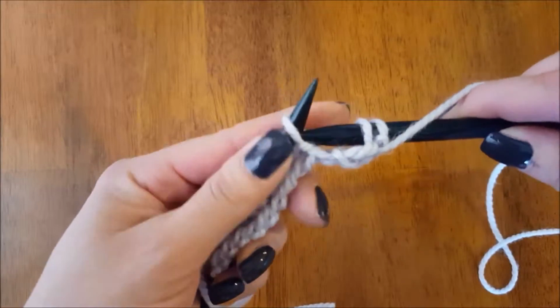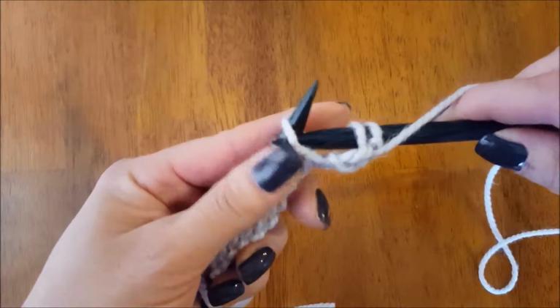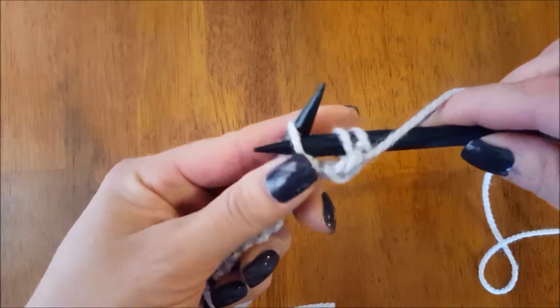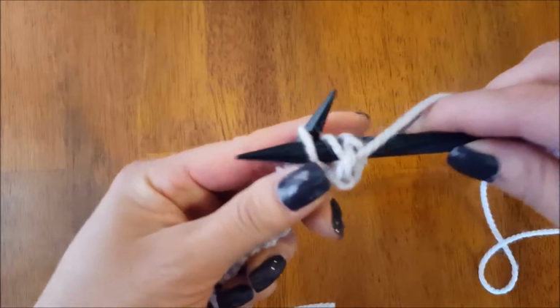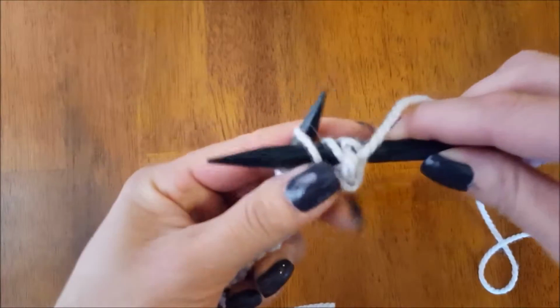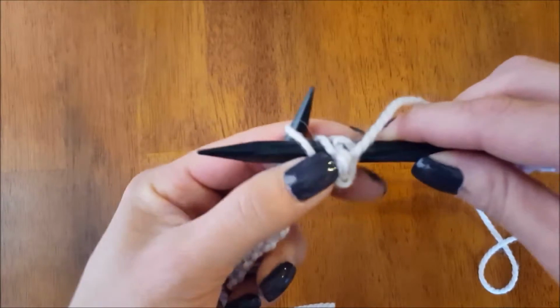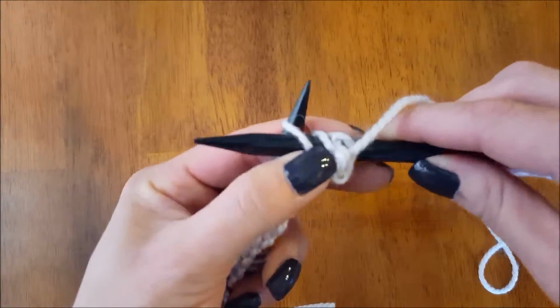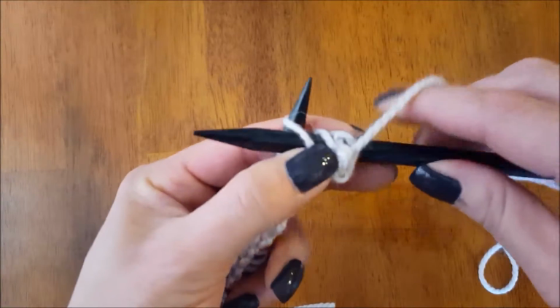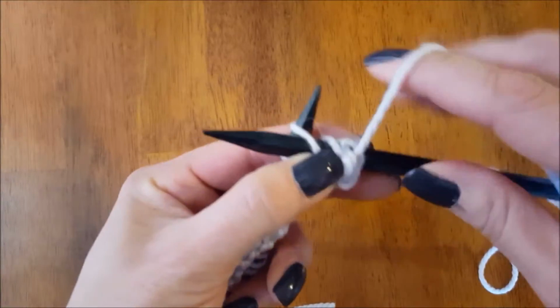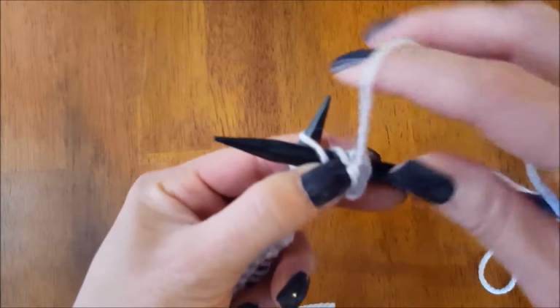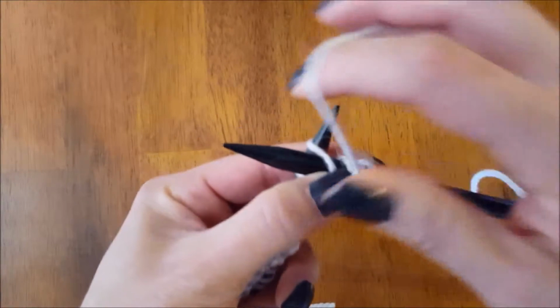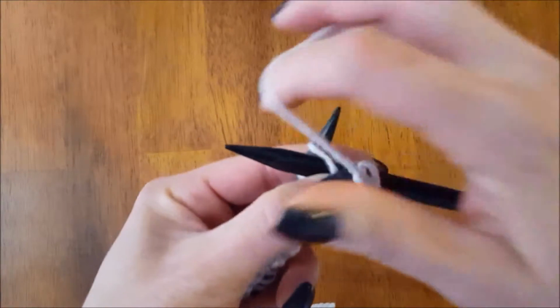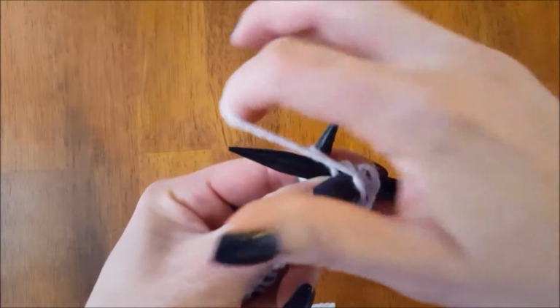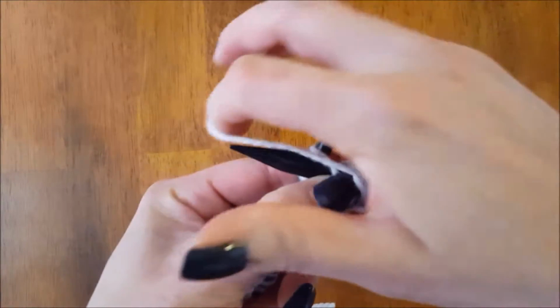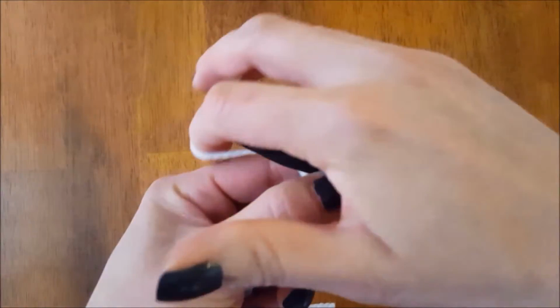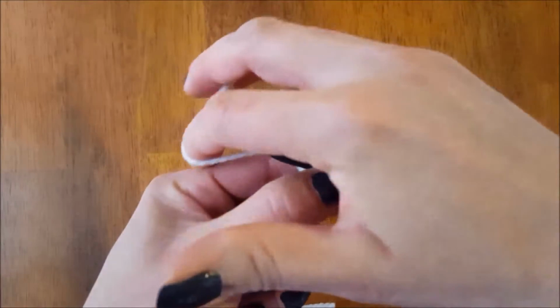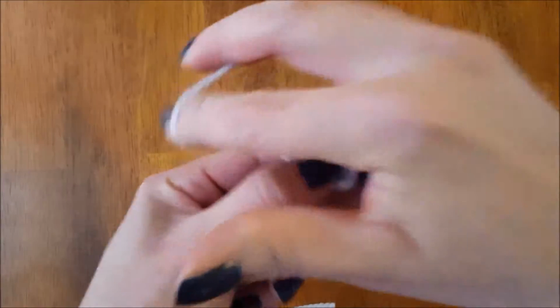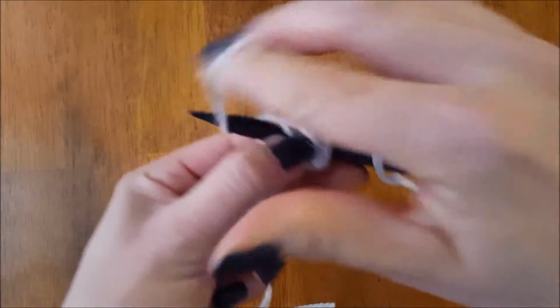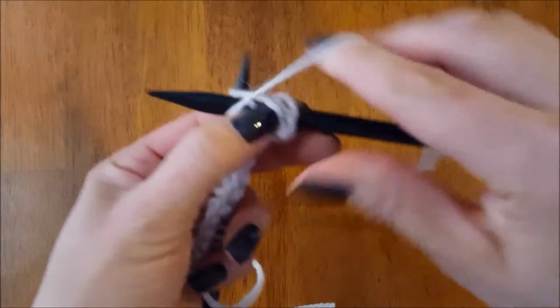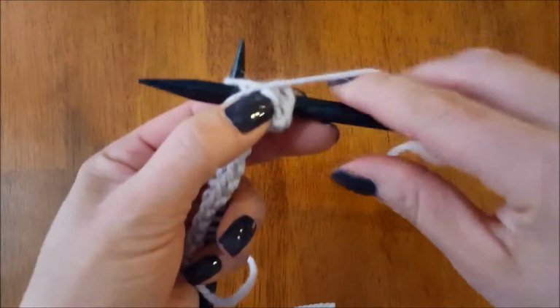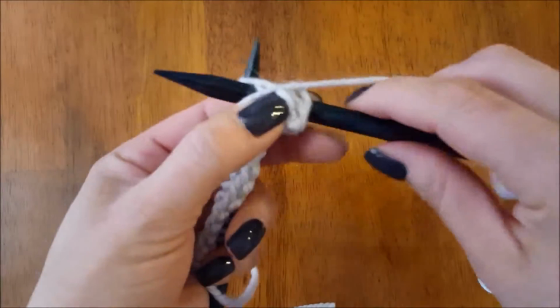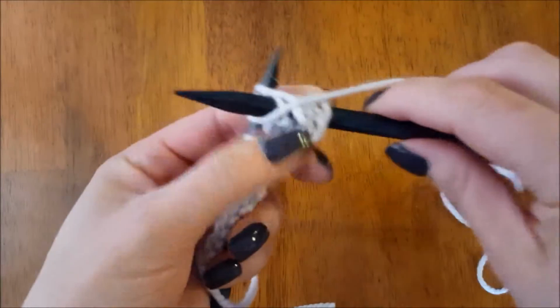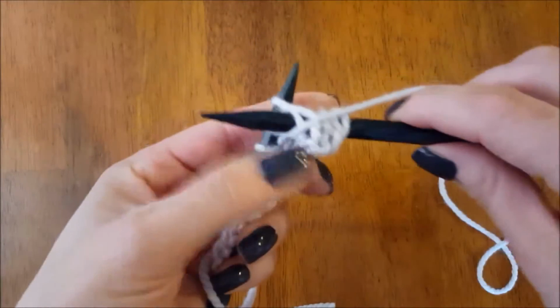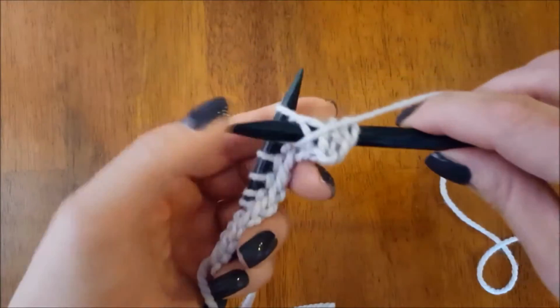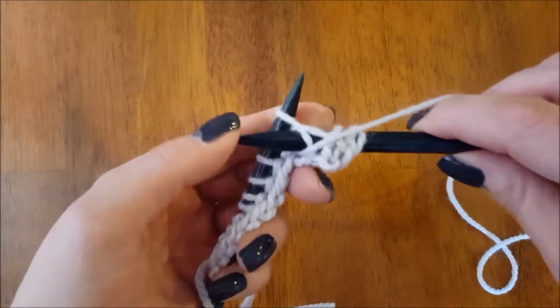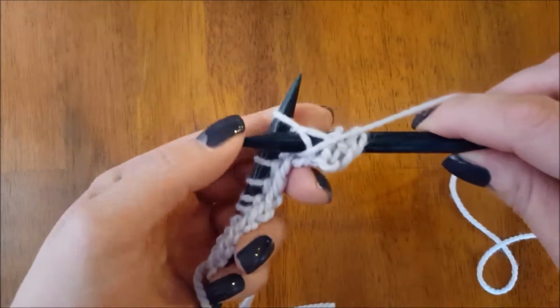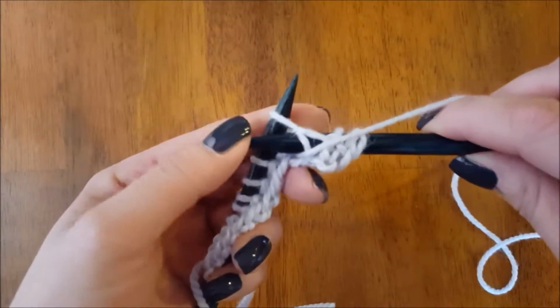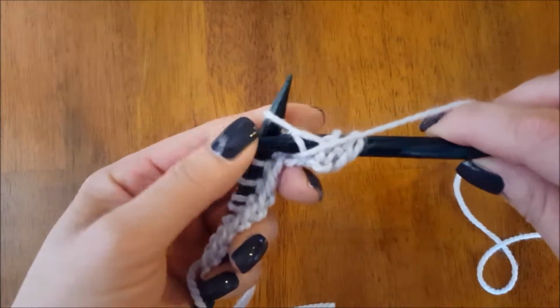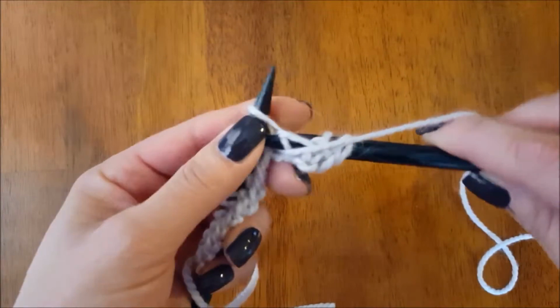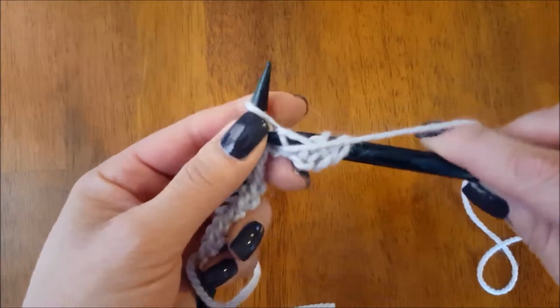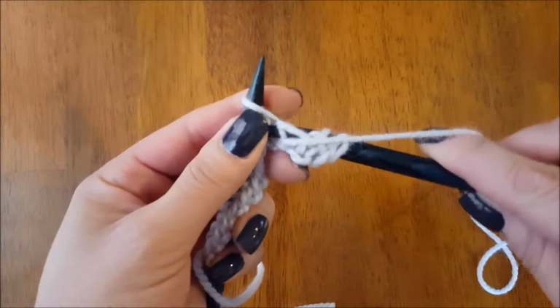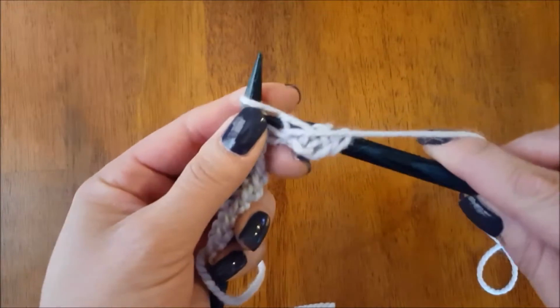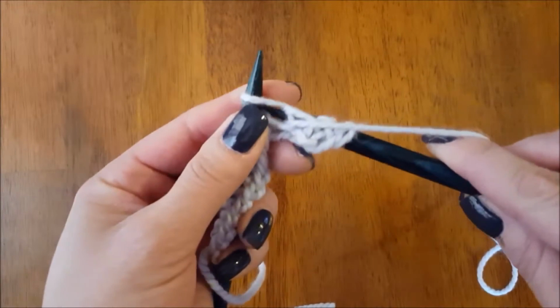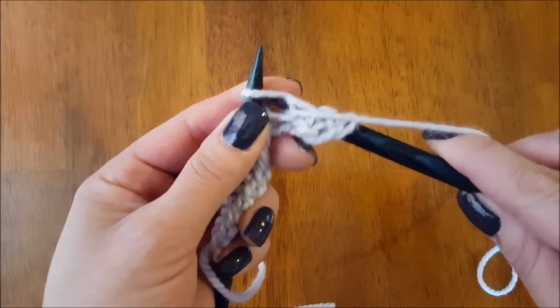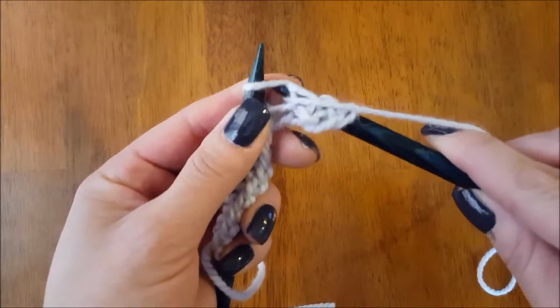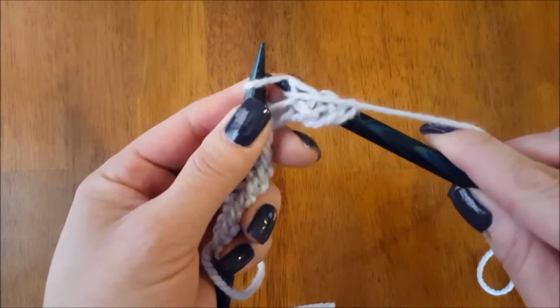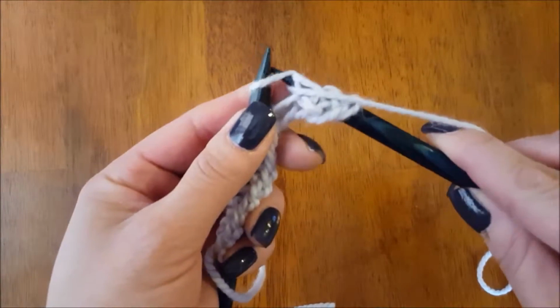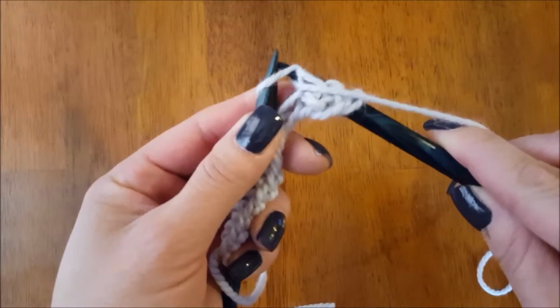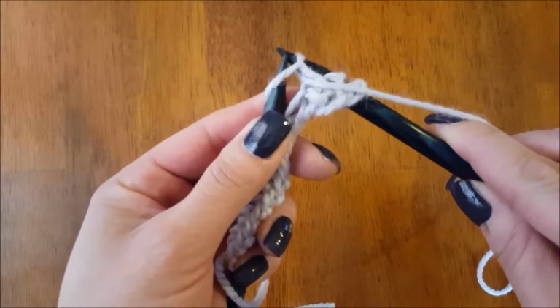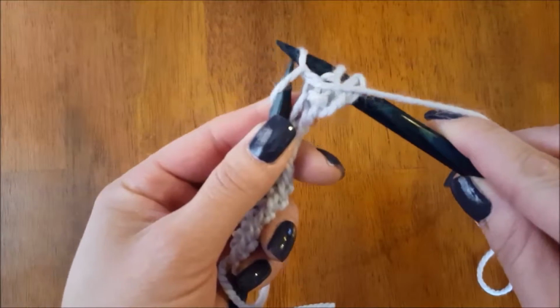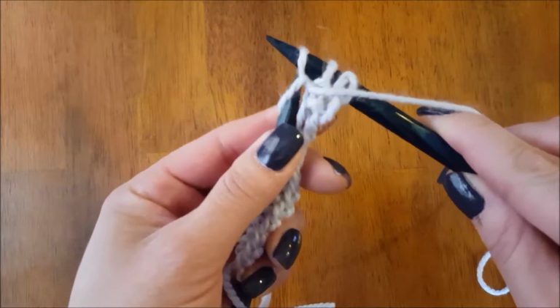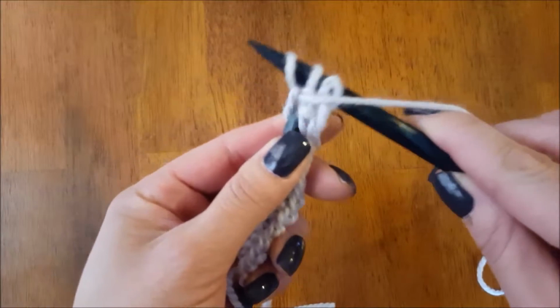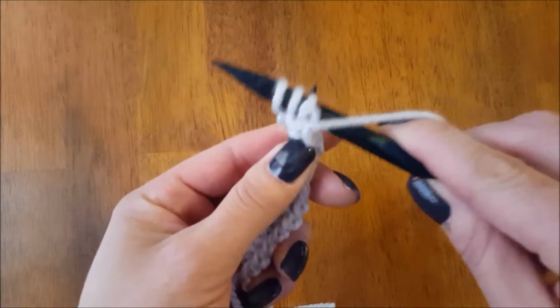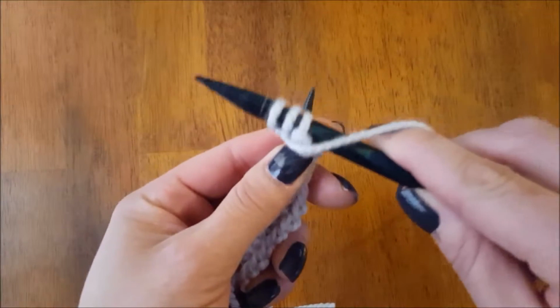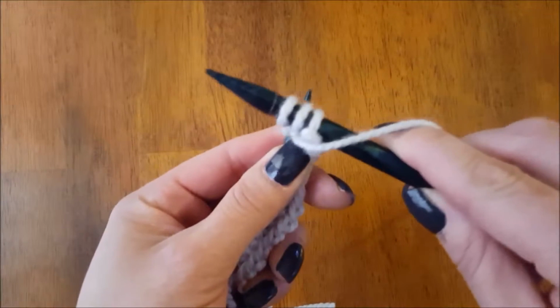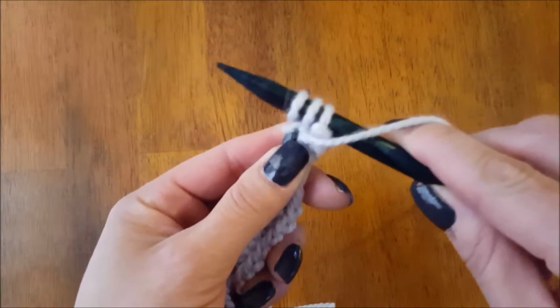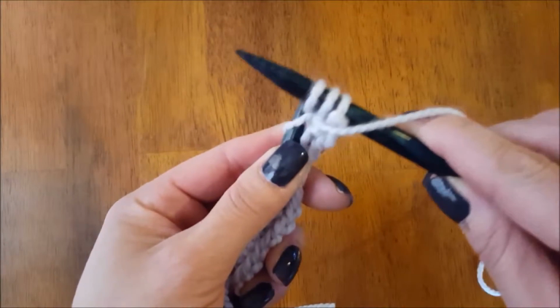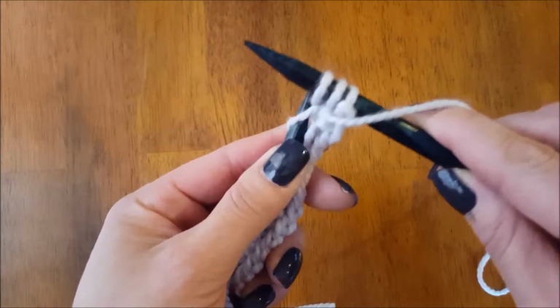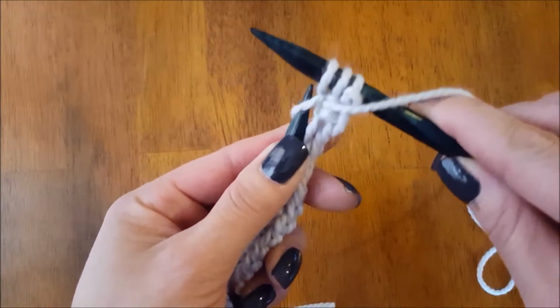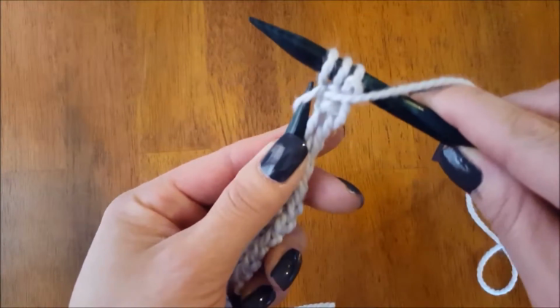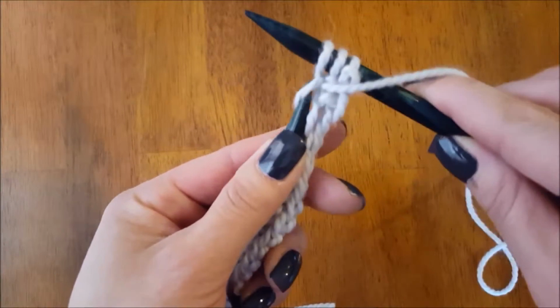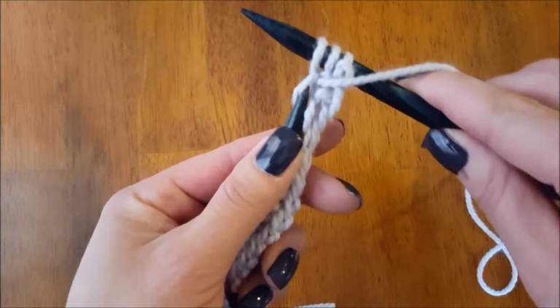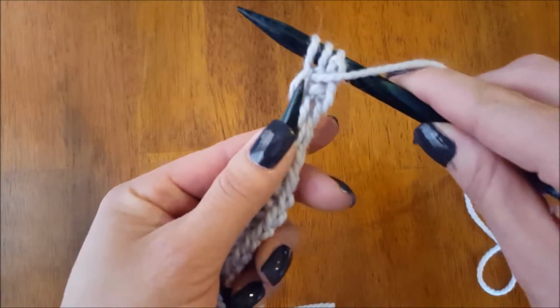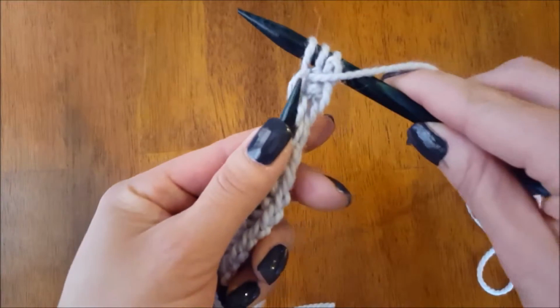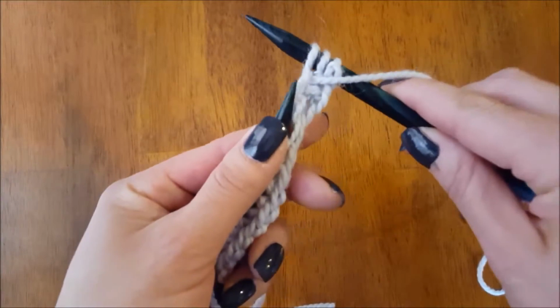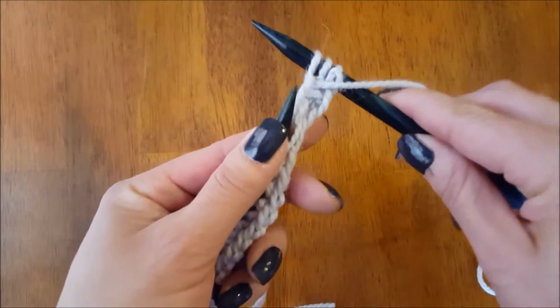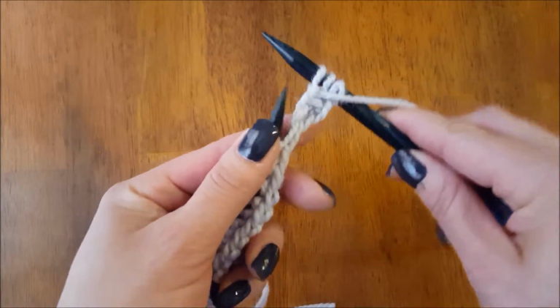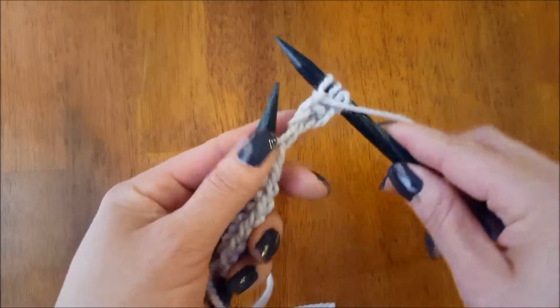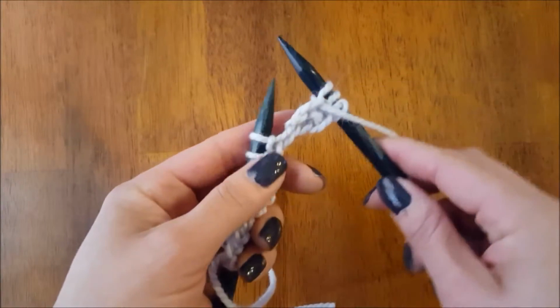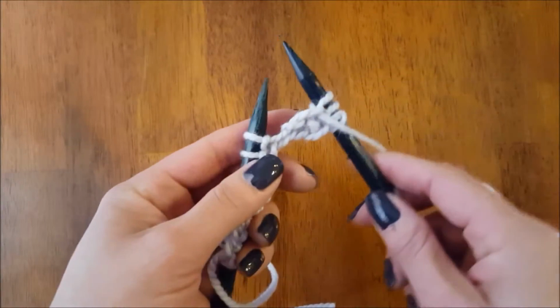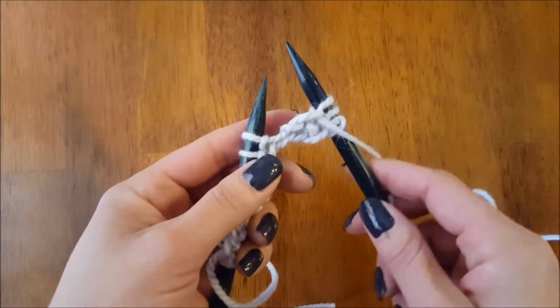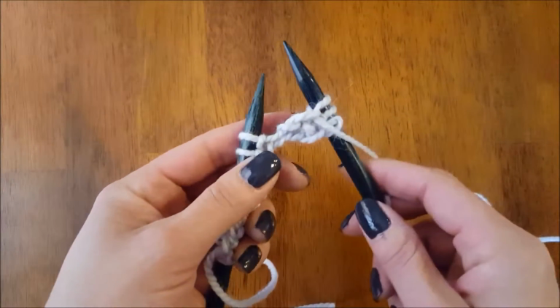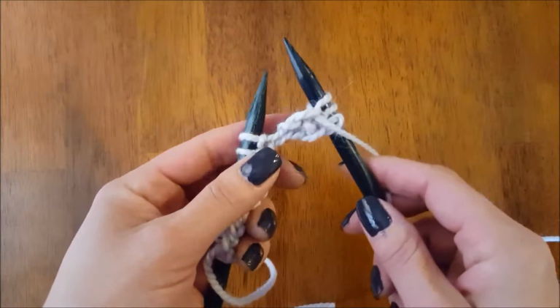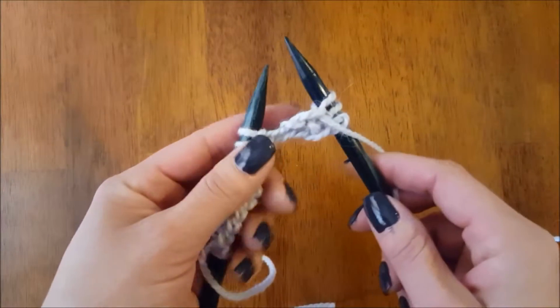Draw down, wrap, draw up, and slip that off.